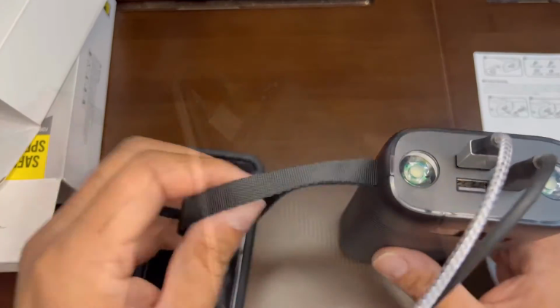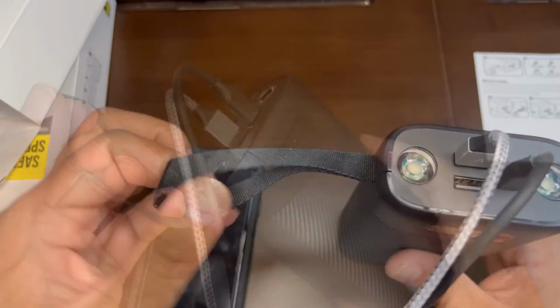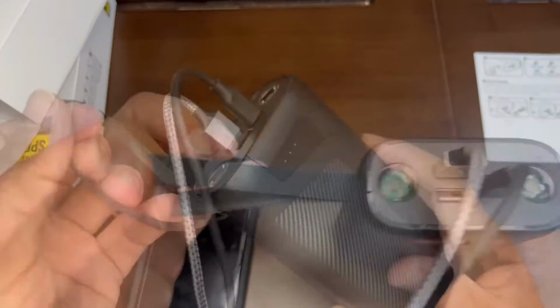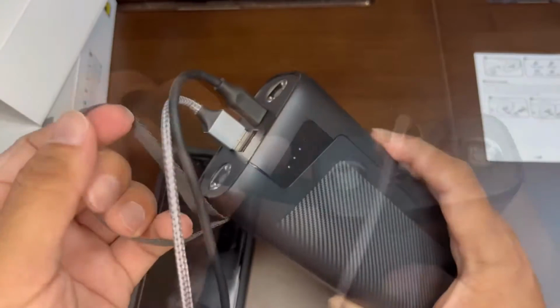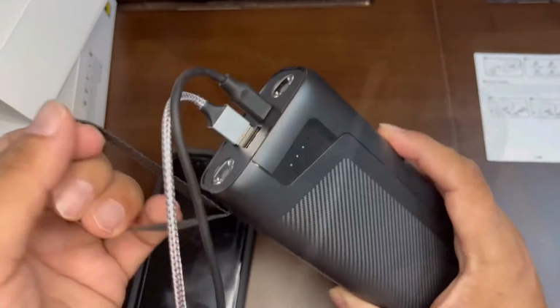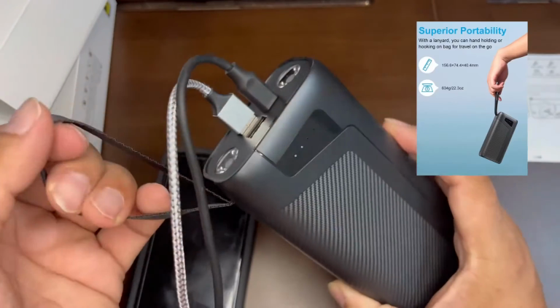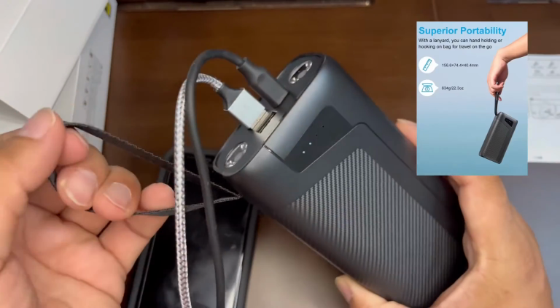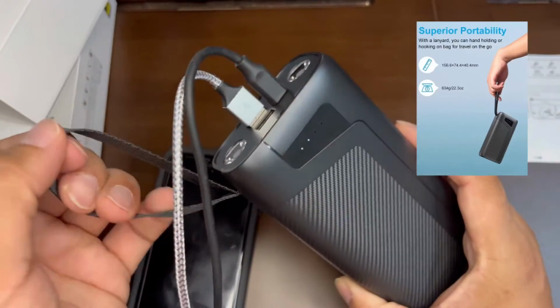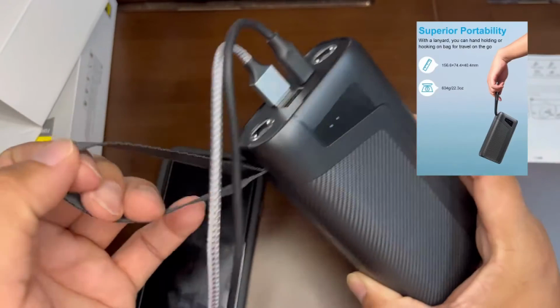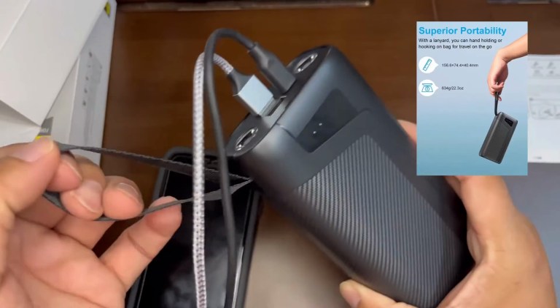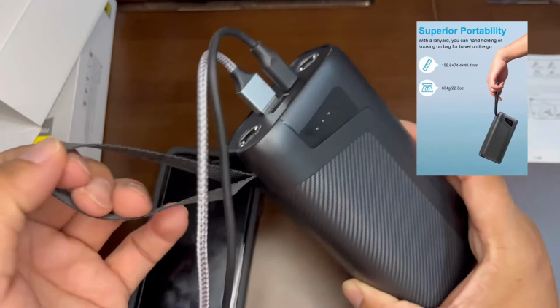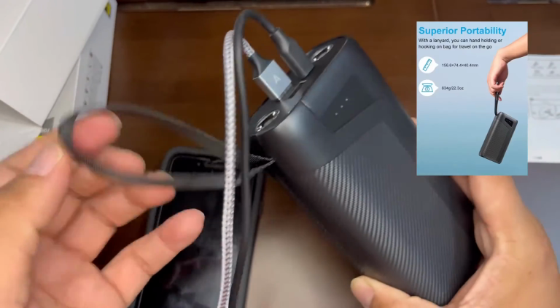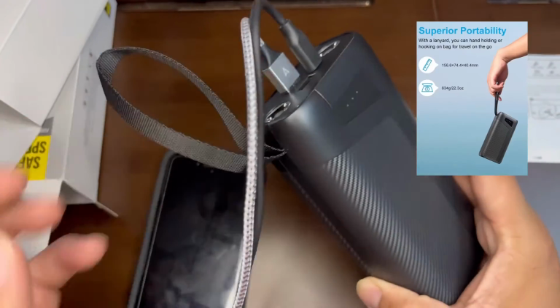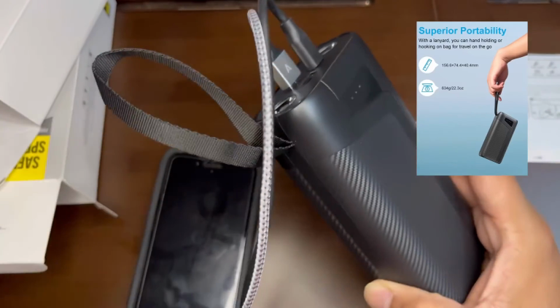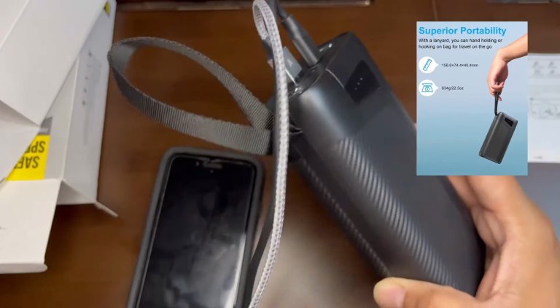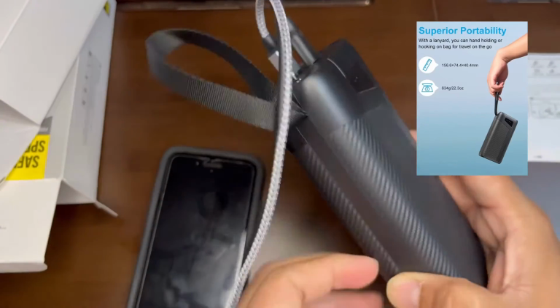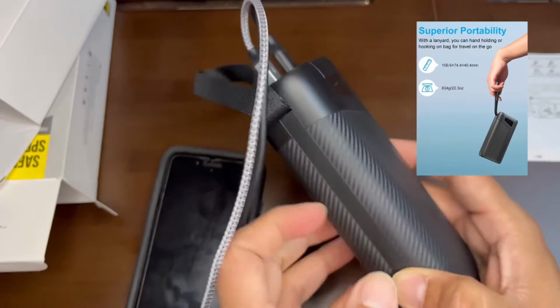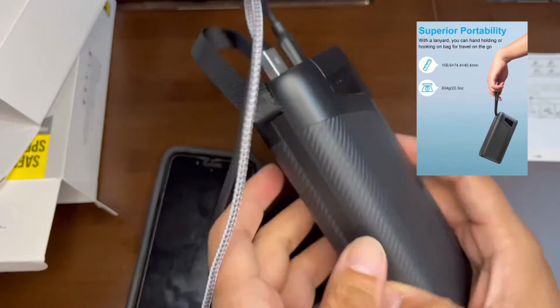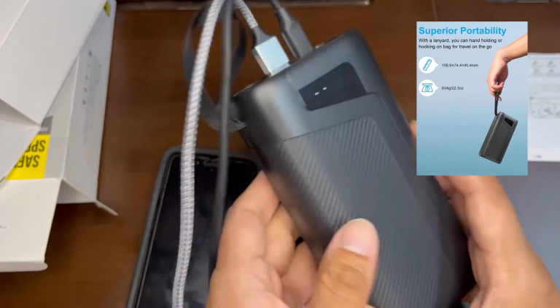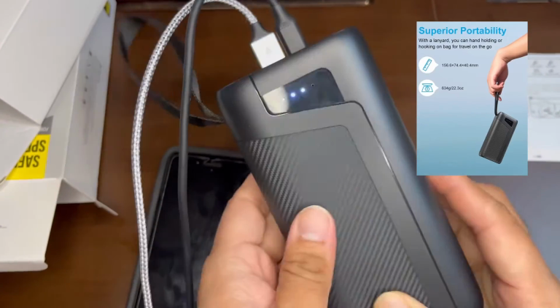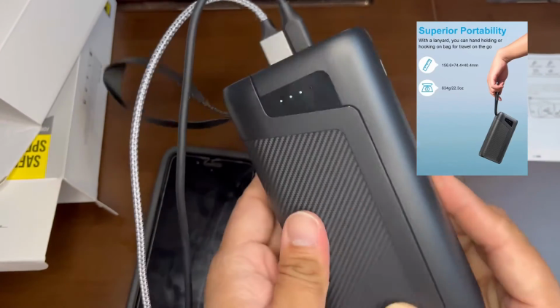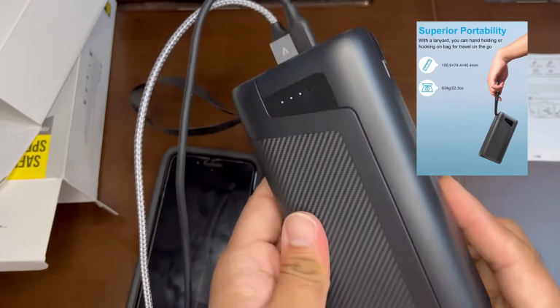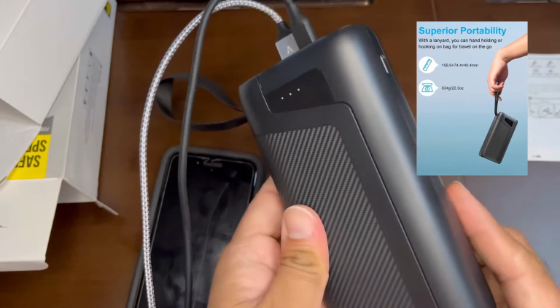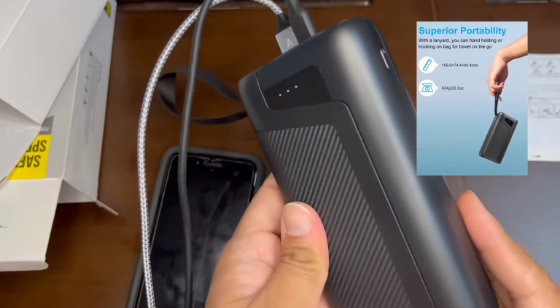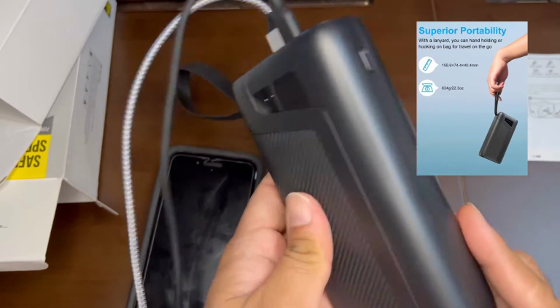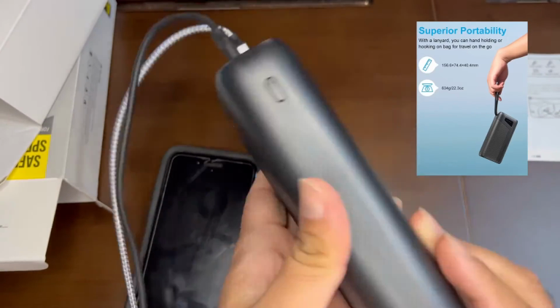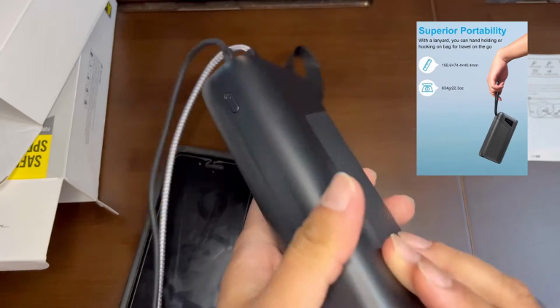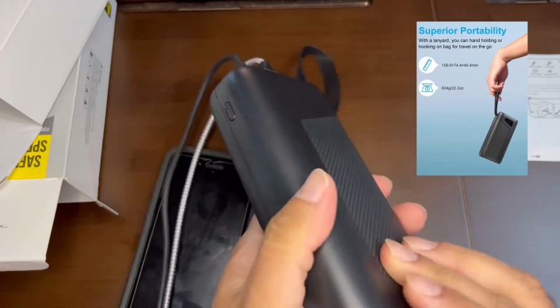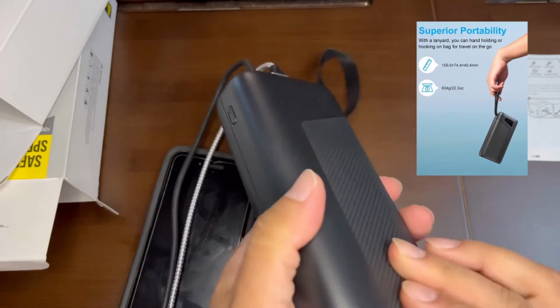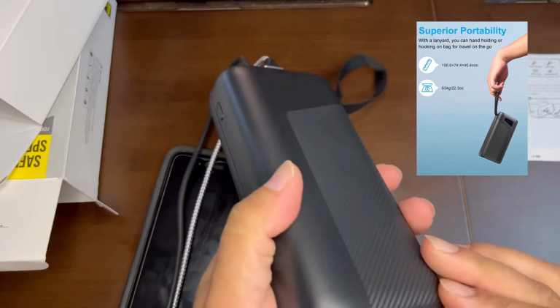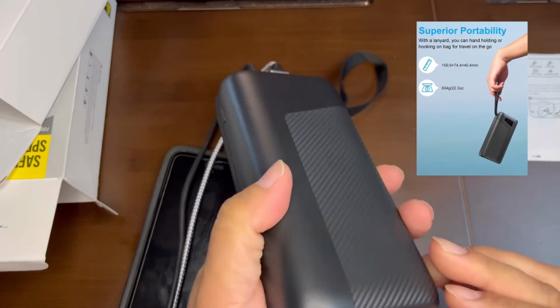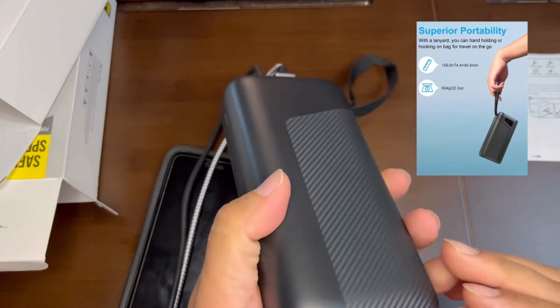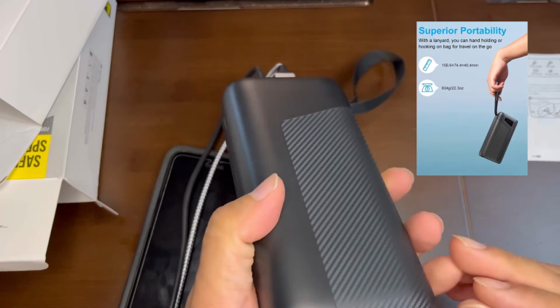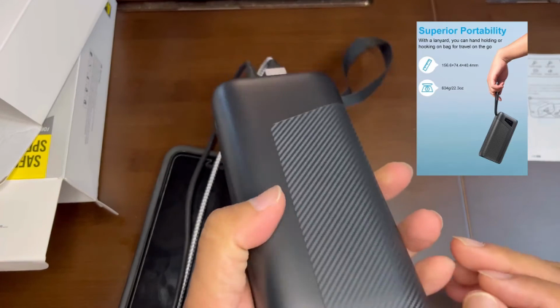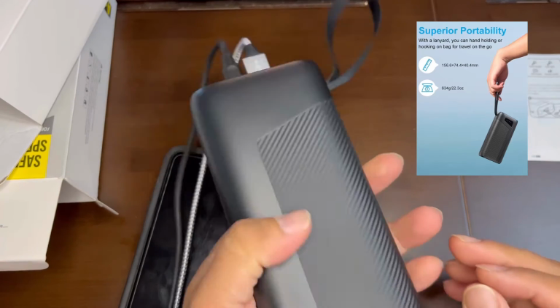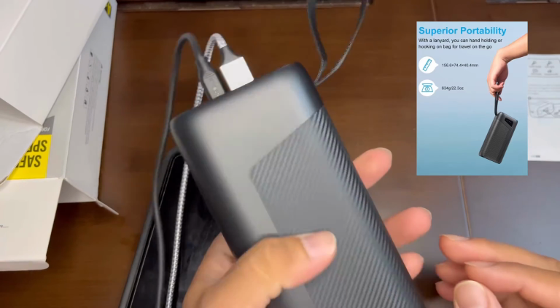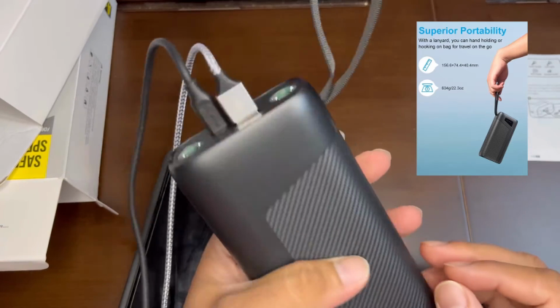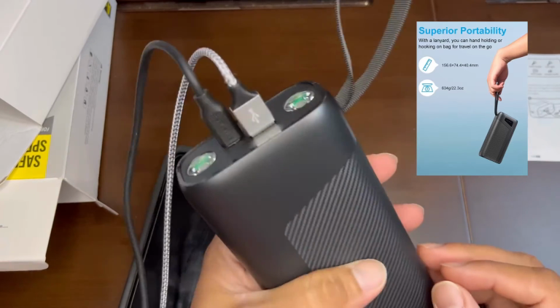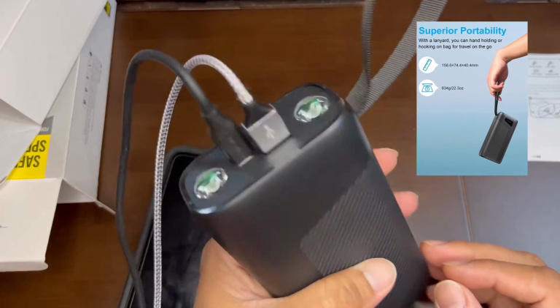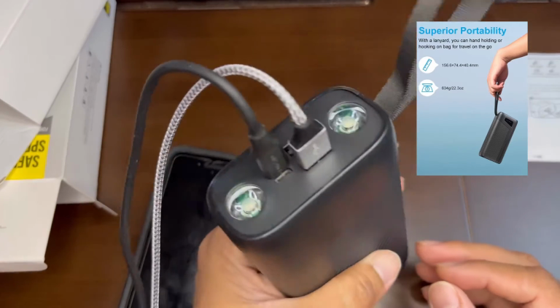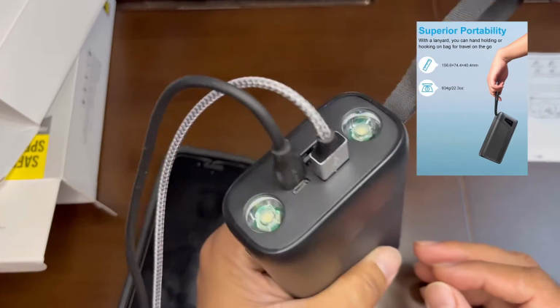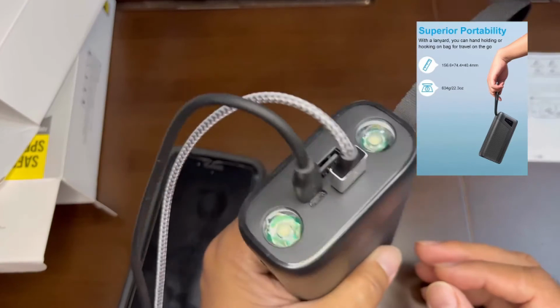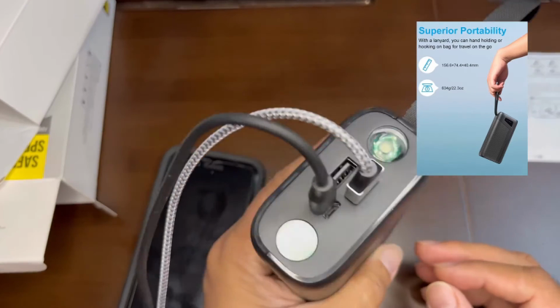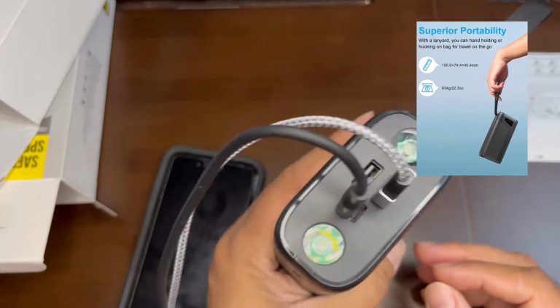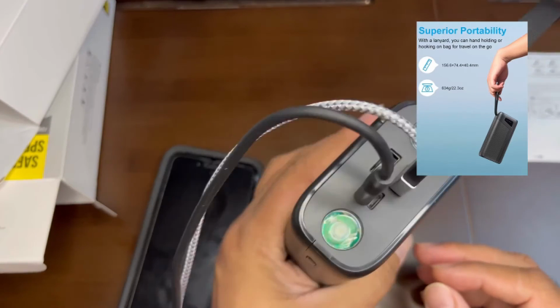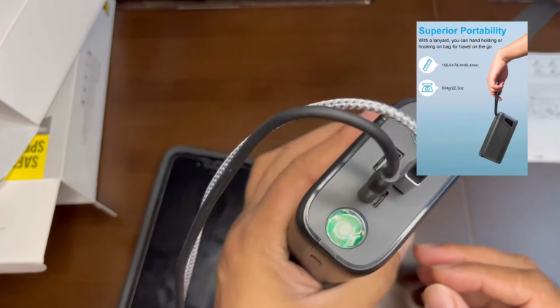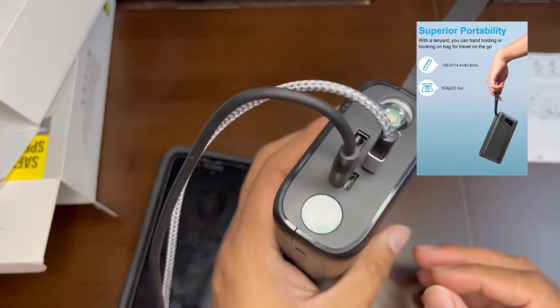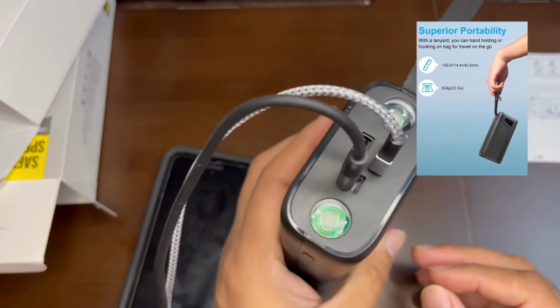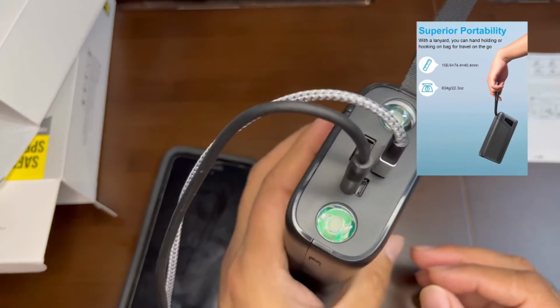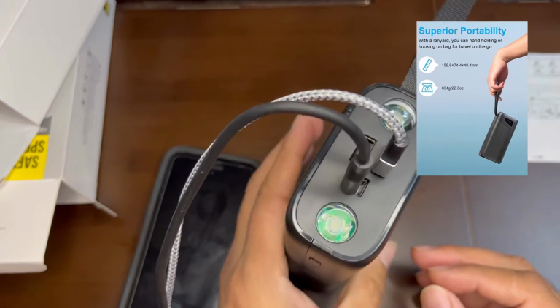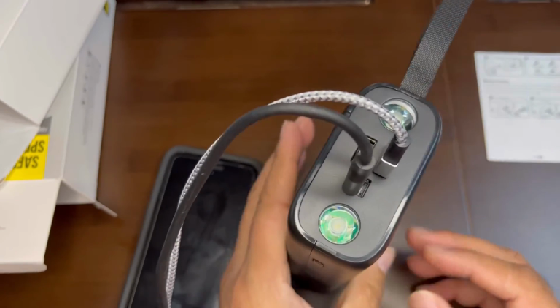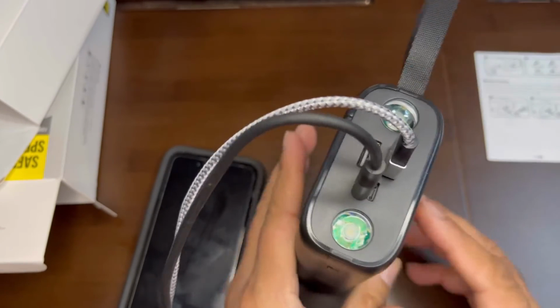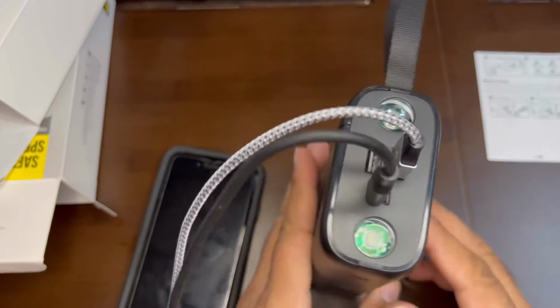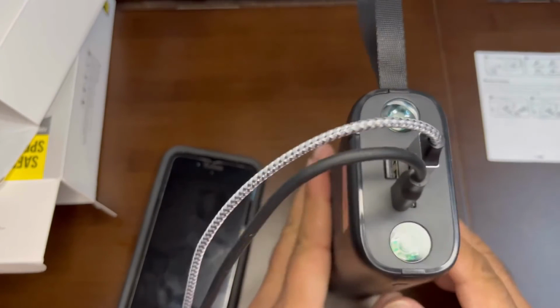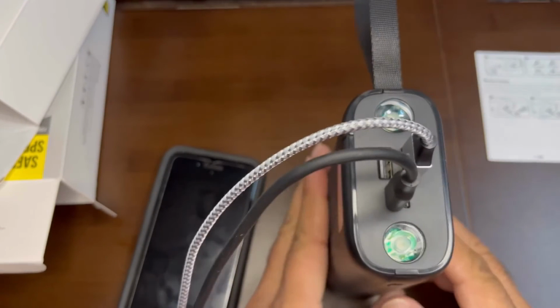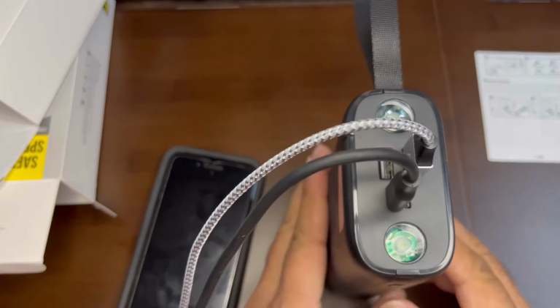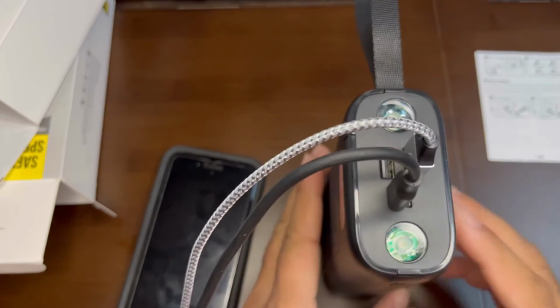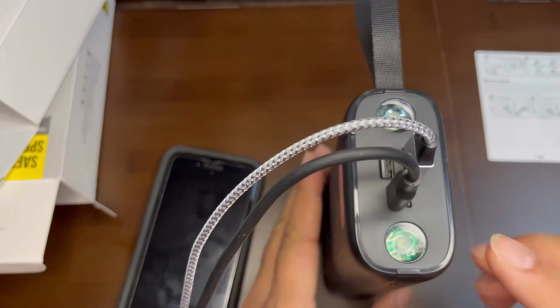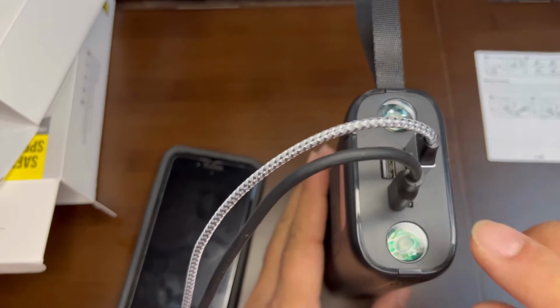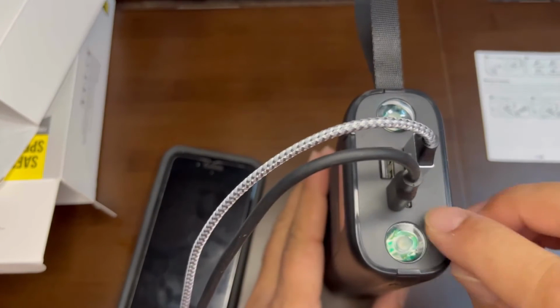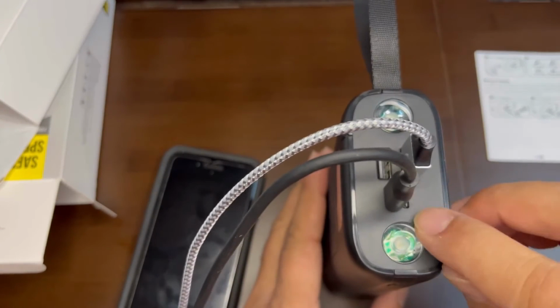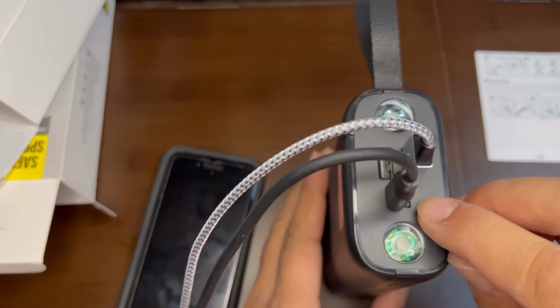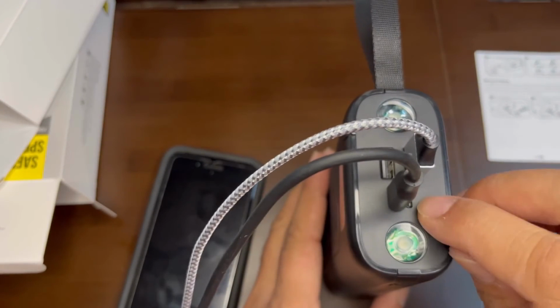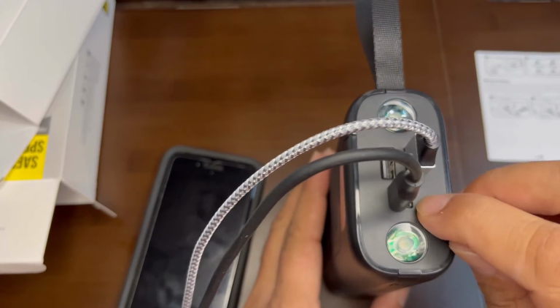It has a strap to handle it or hold it wherever you want, and it's pretty easy to hold.